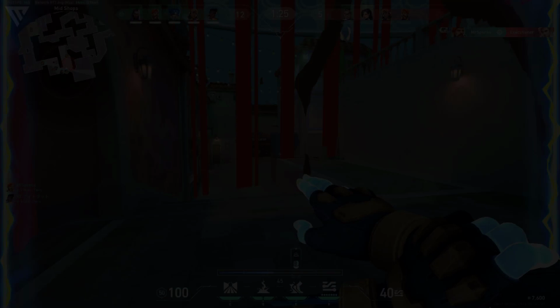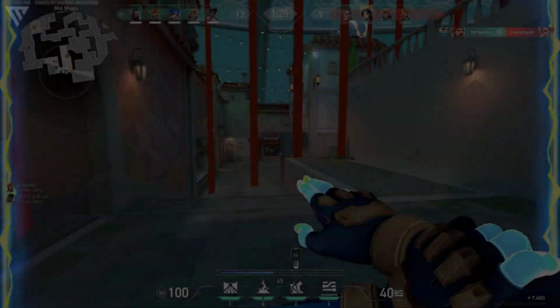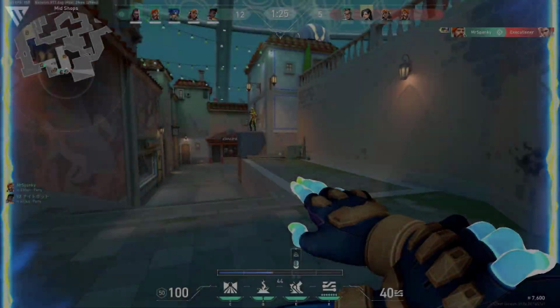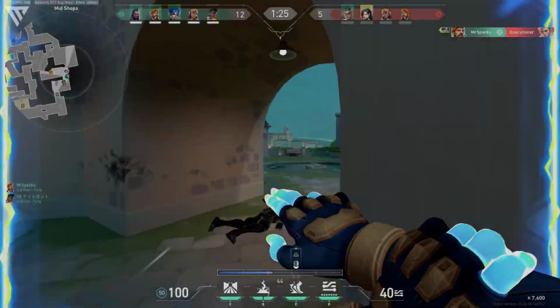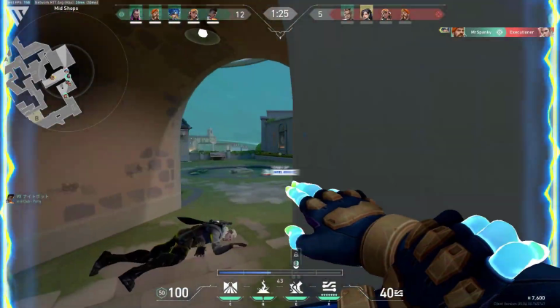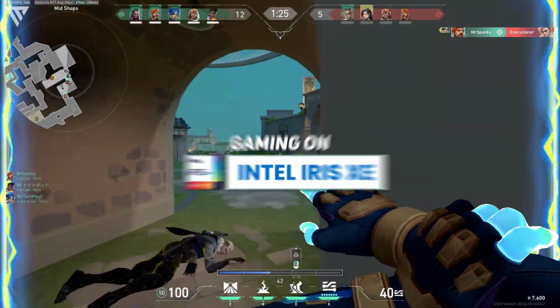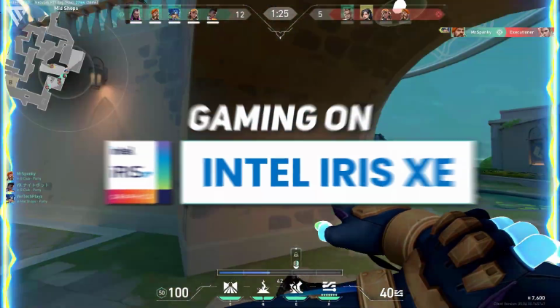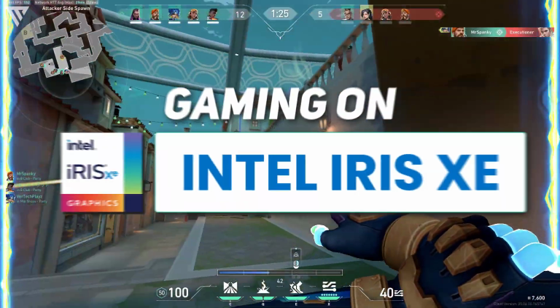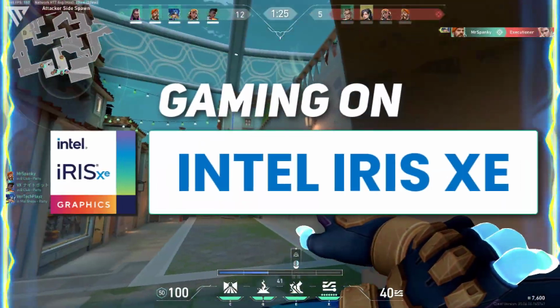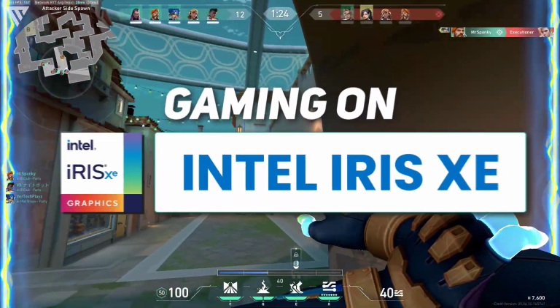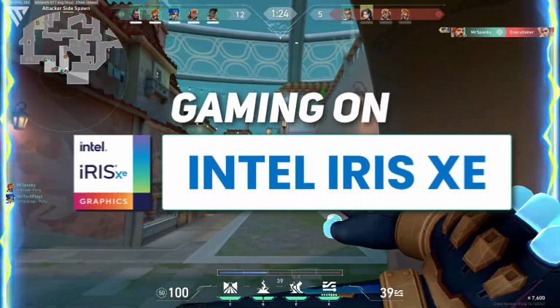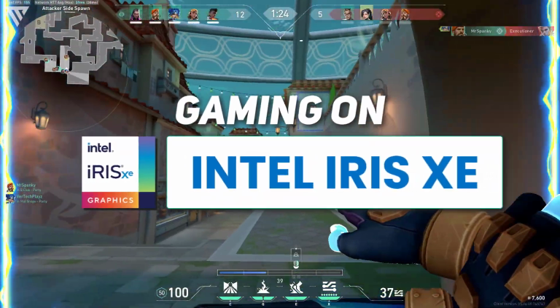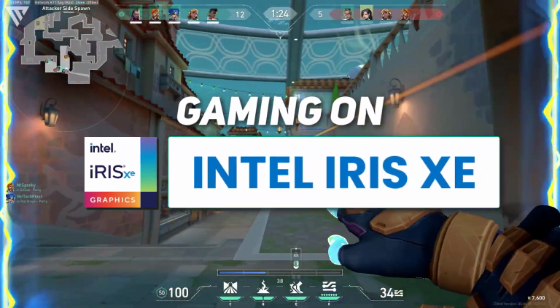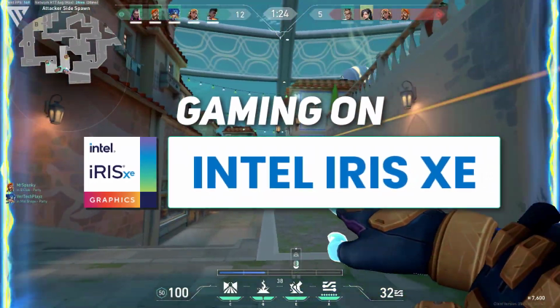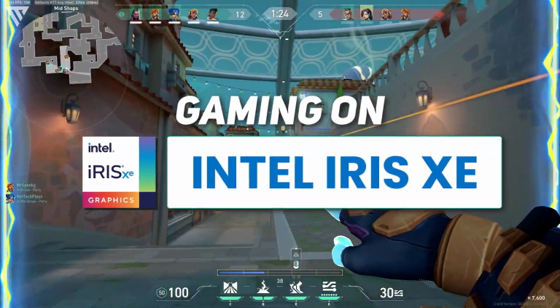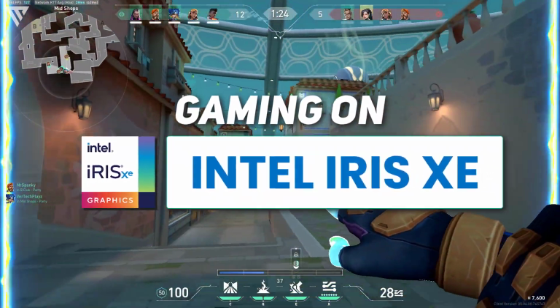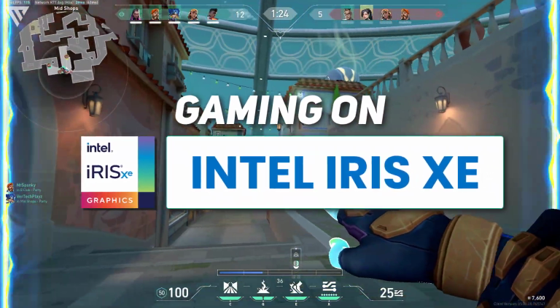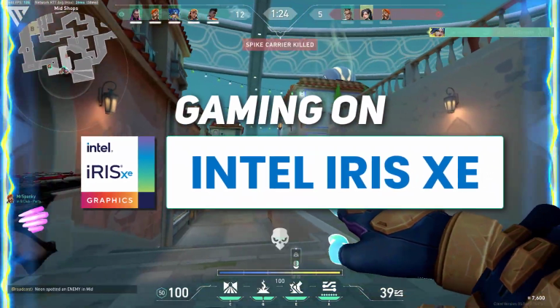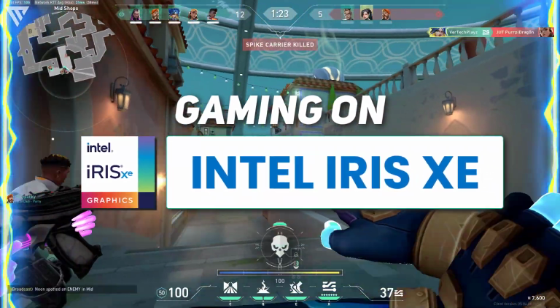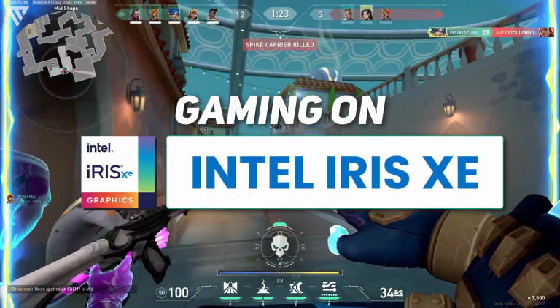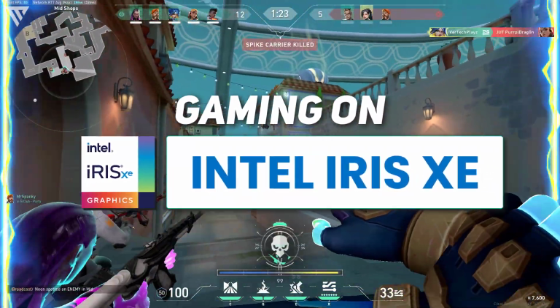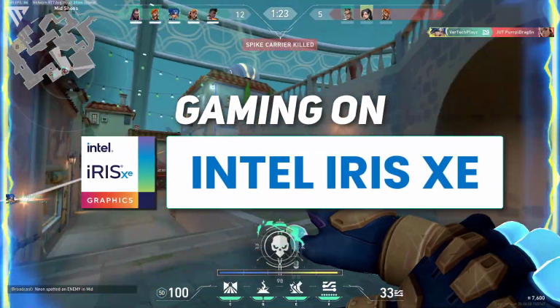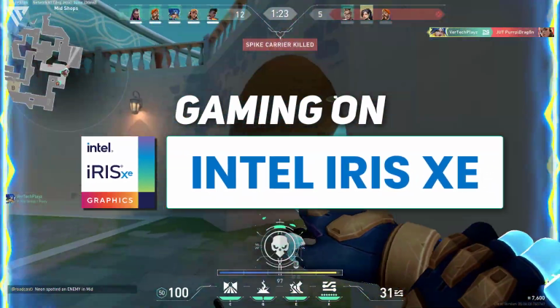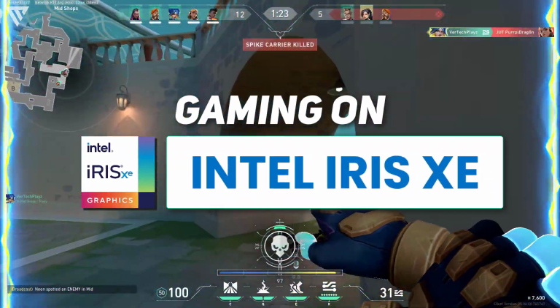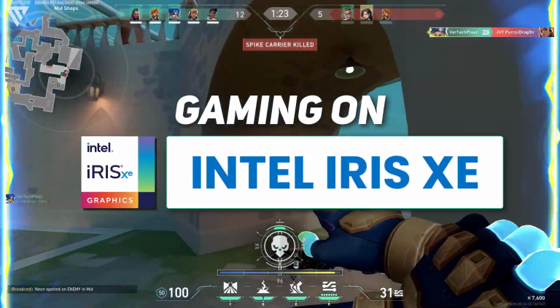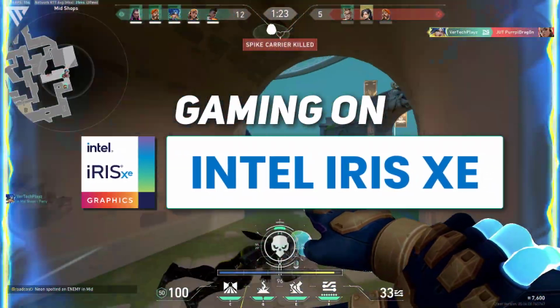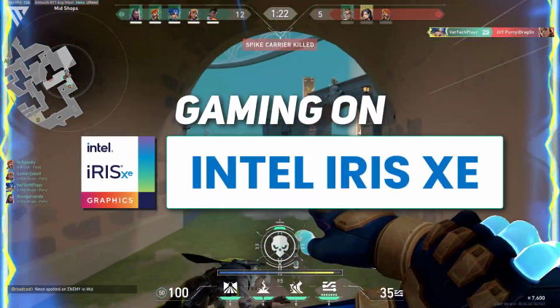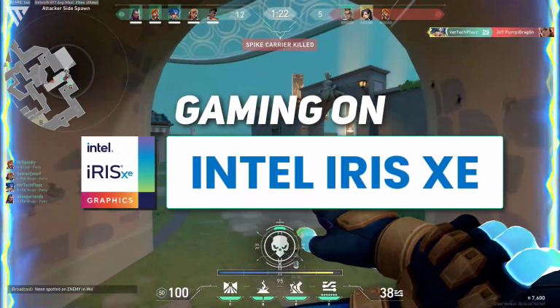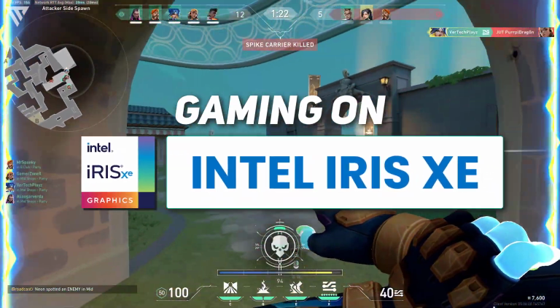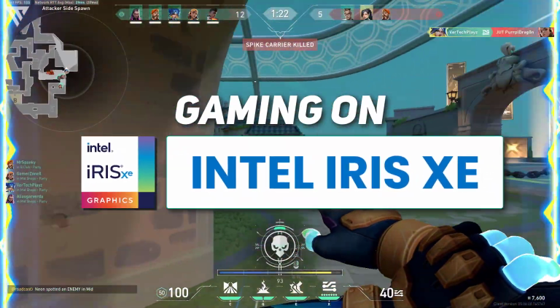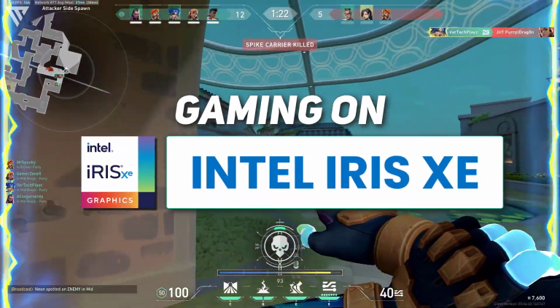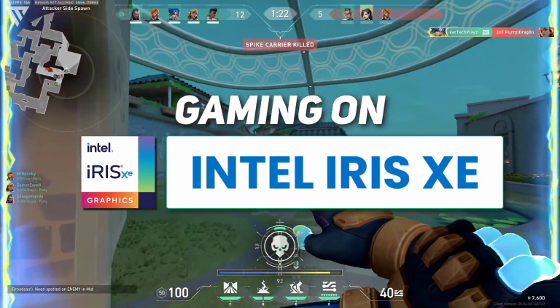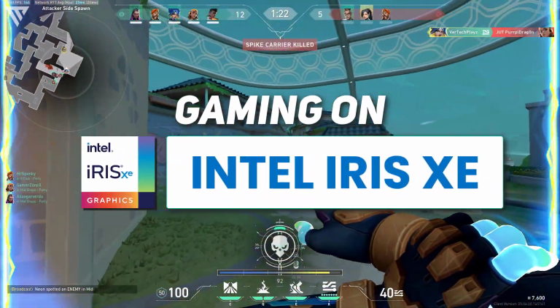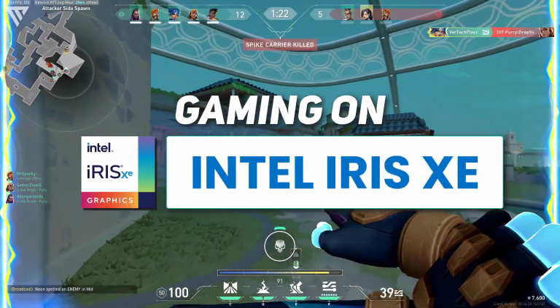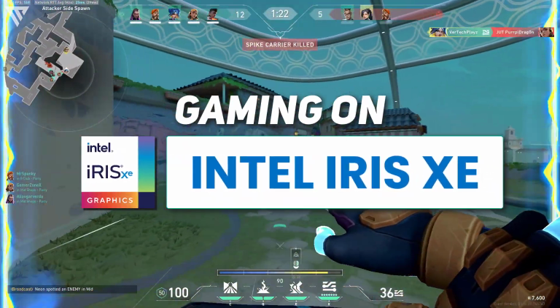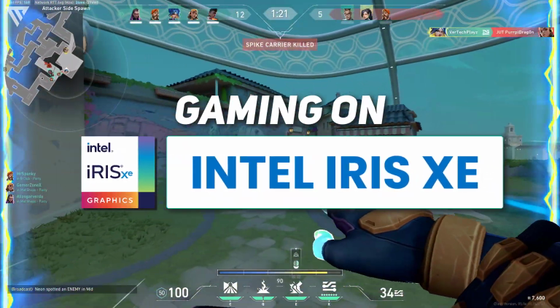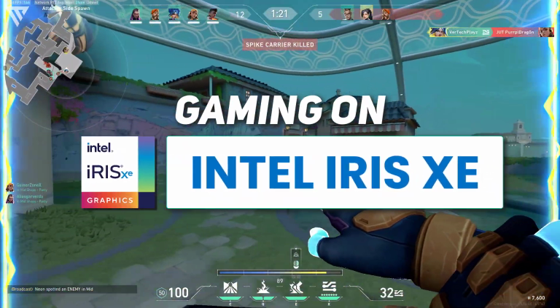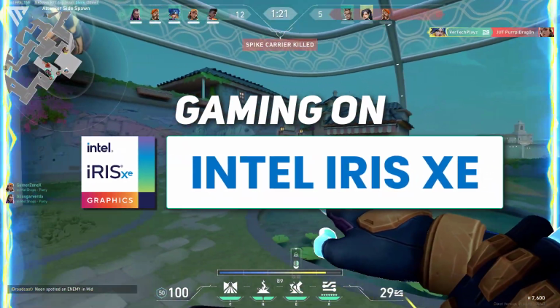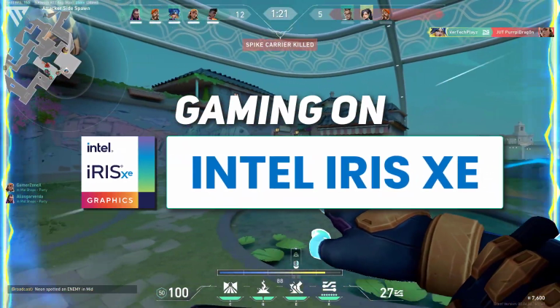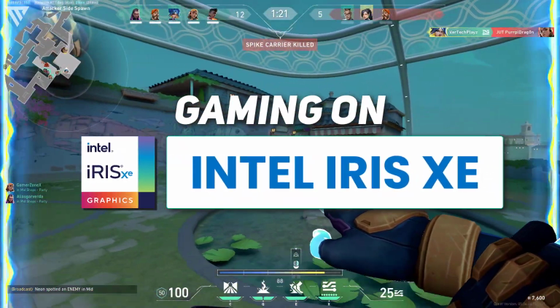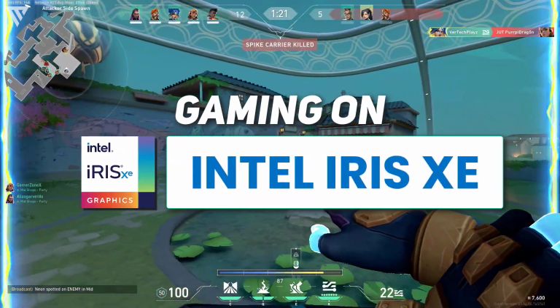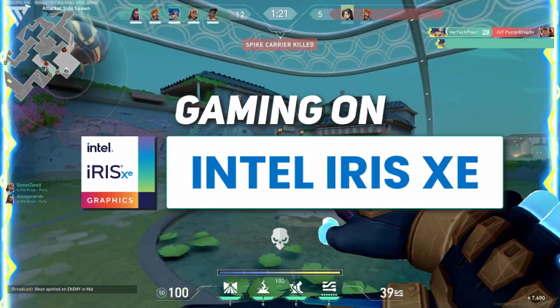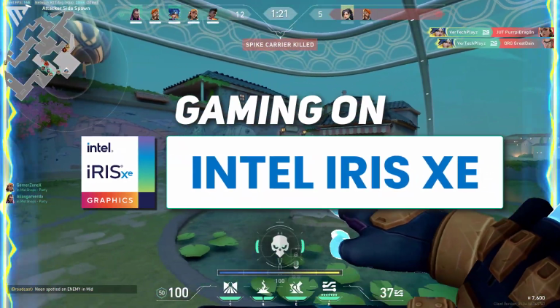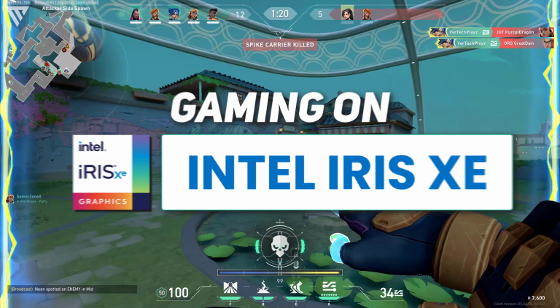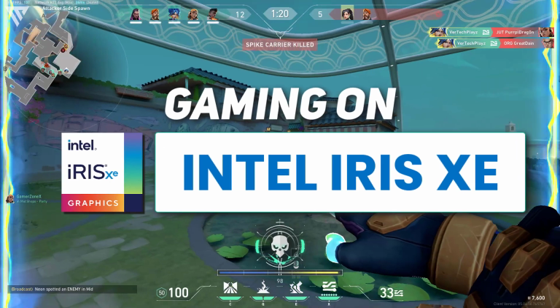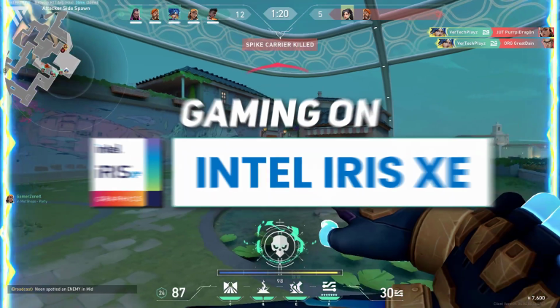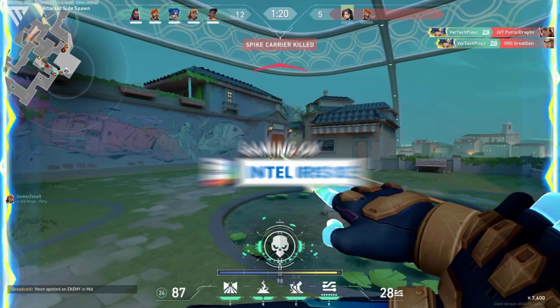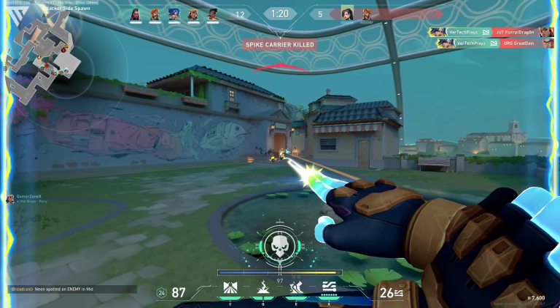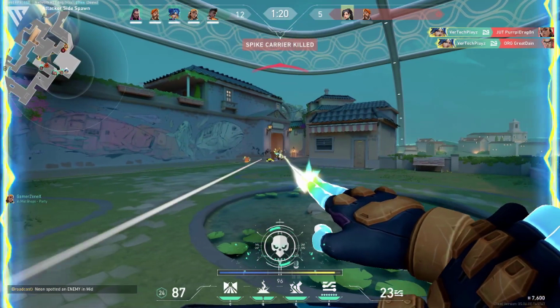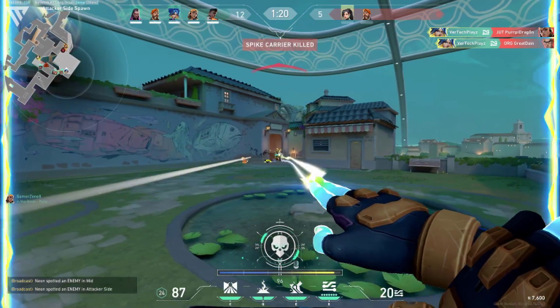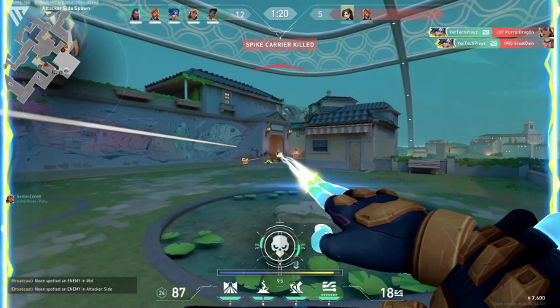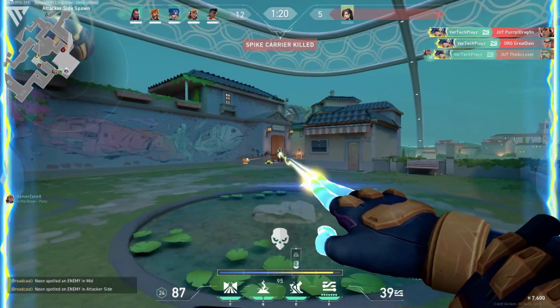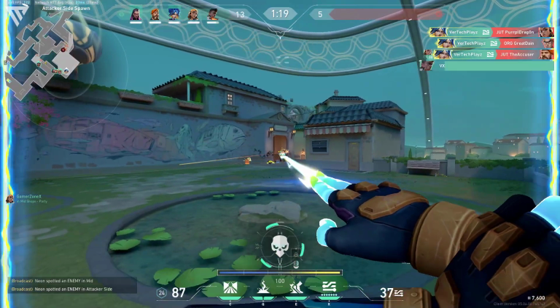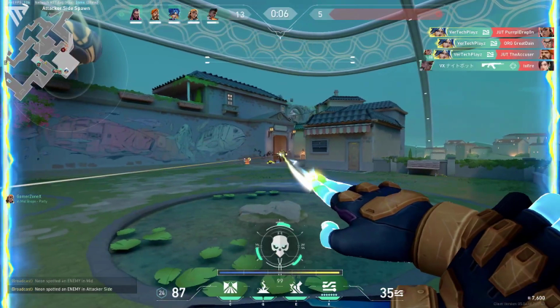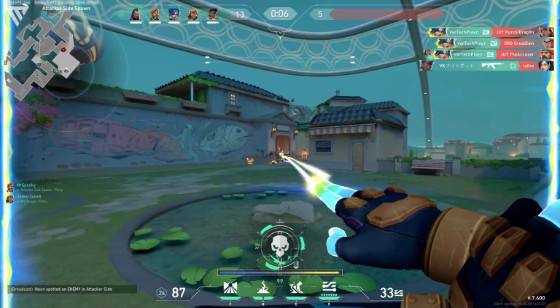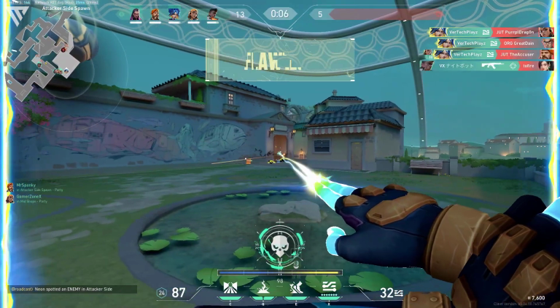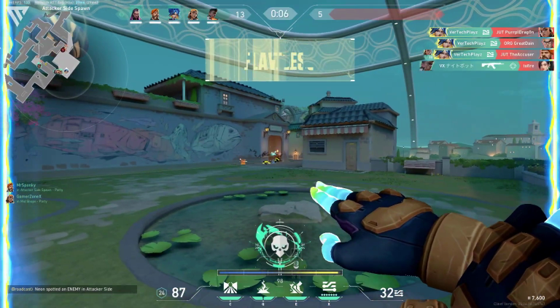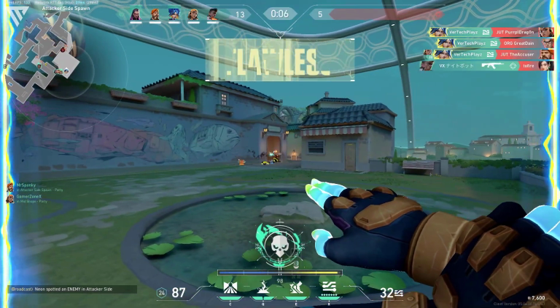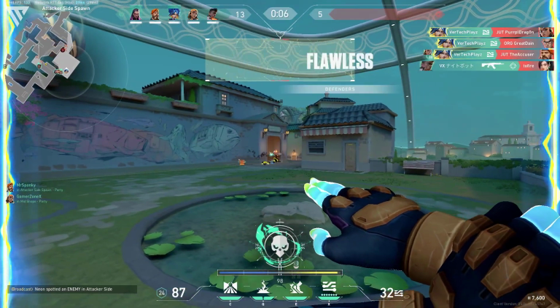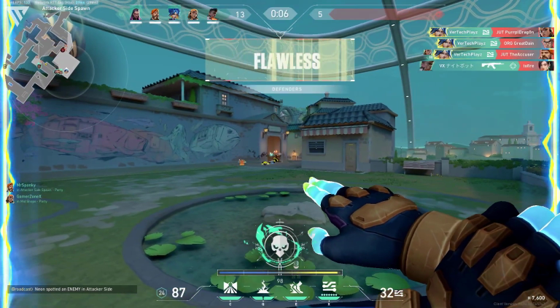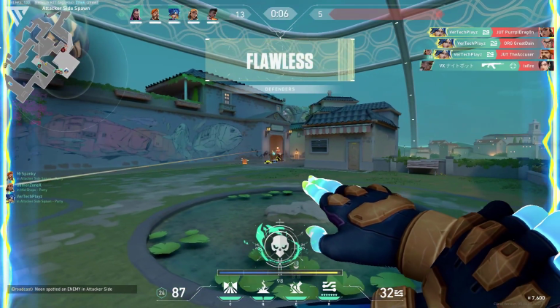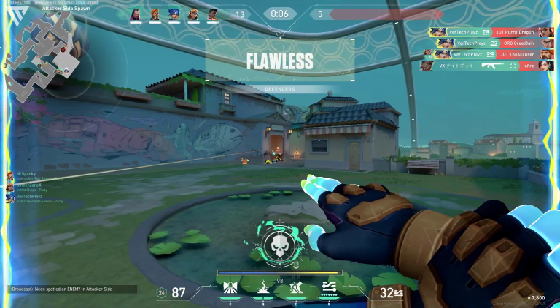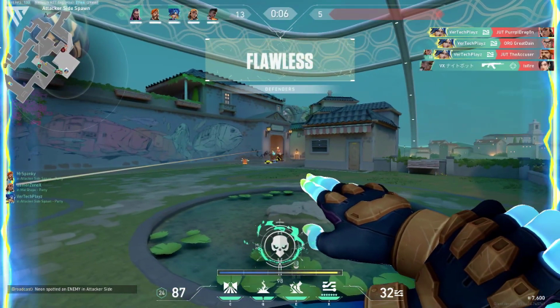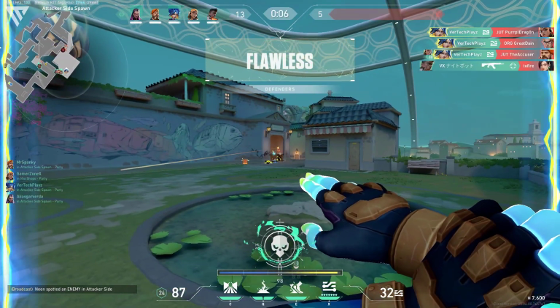Hello guys, and today I am going to show you the gaming performance on the 12th gen Intel Iris Xe graphics. So without any further ado, let's get started.